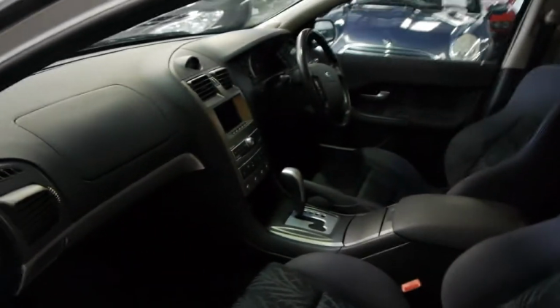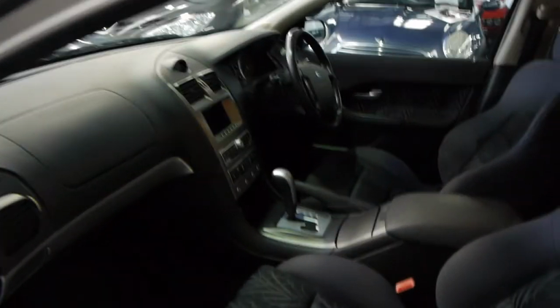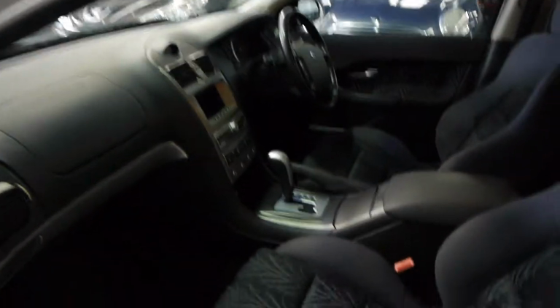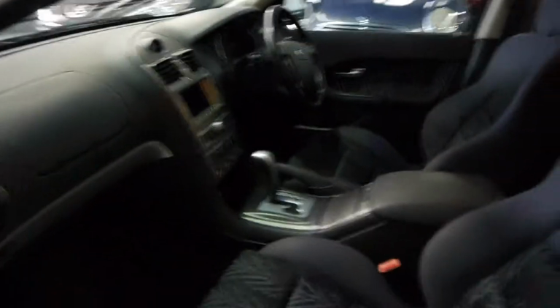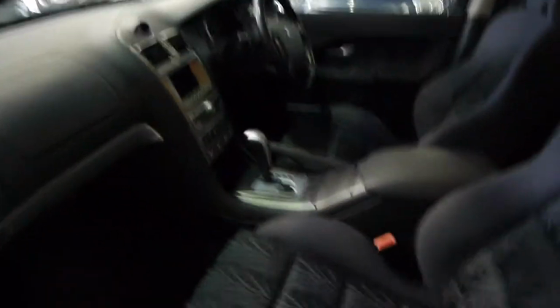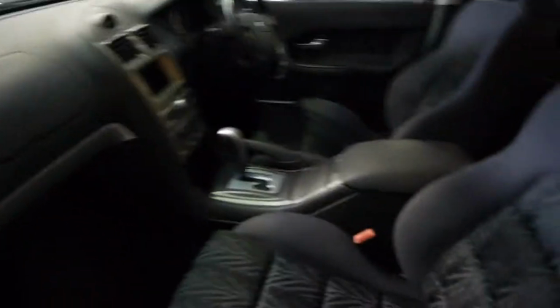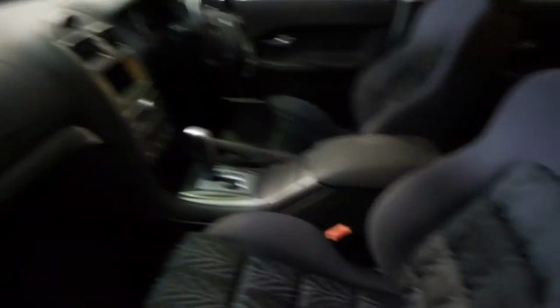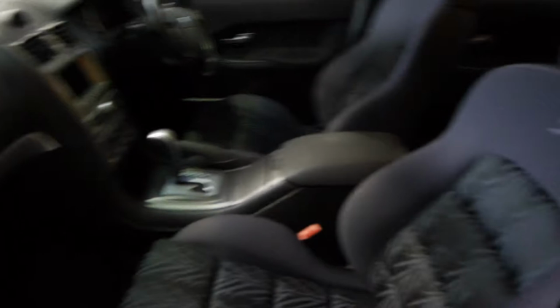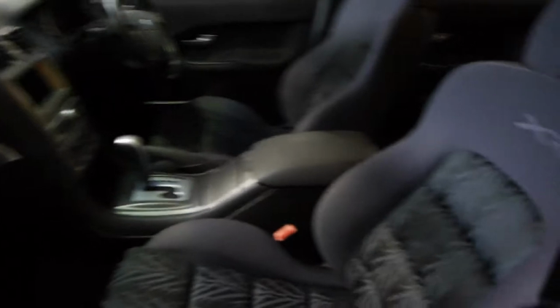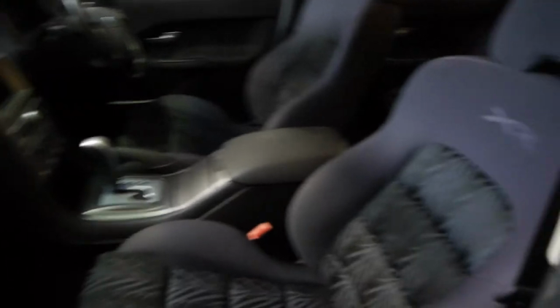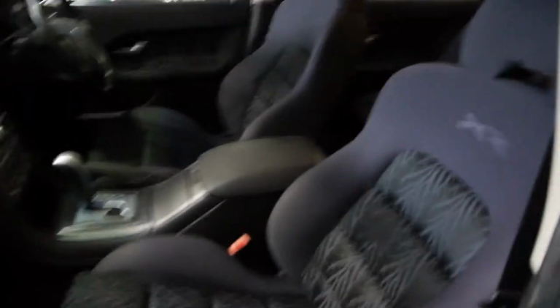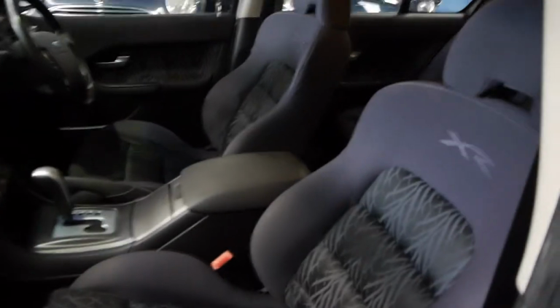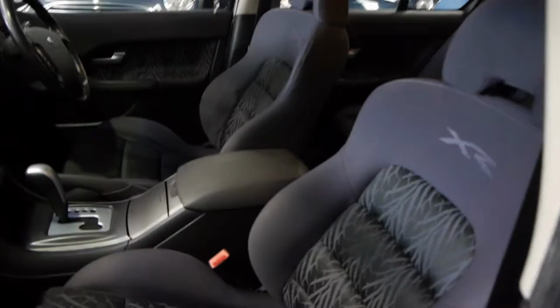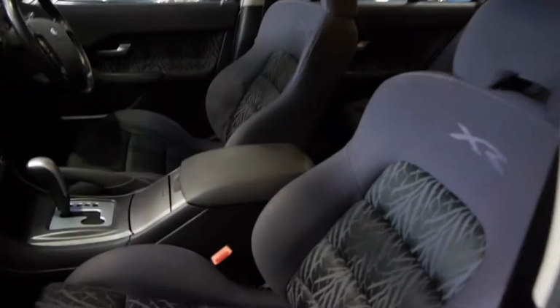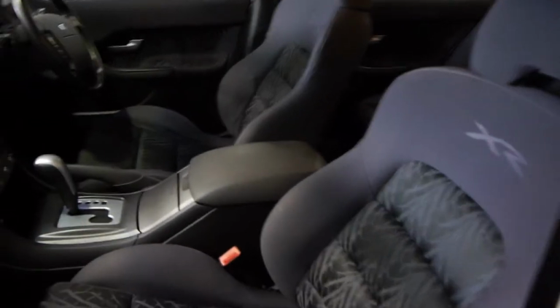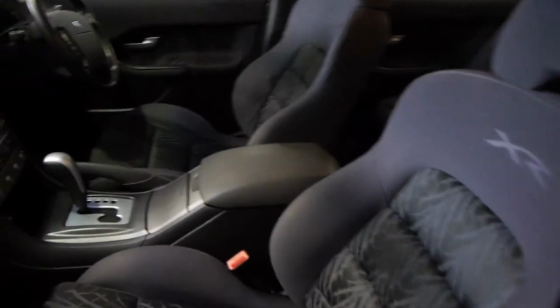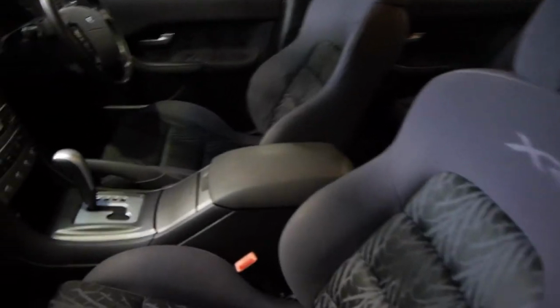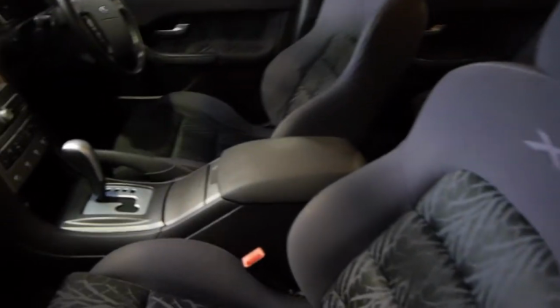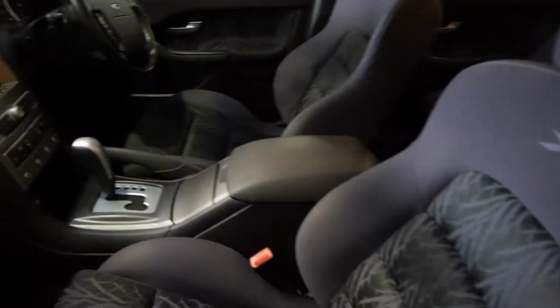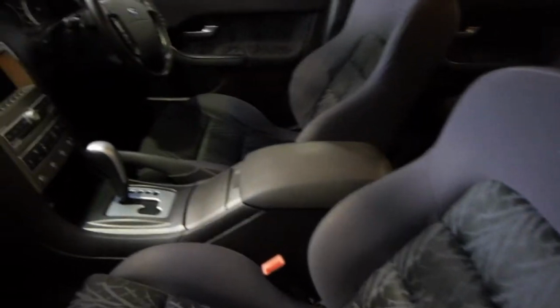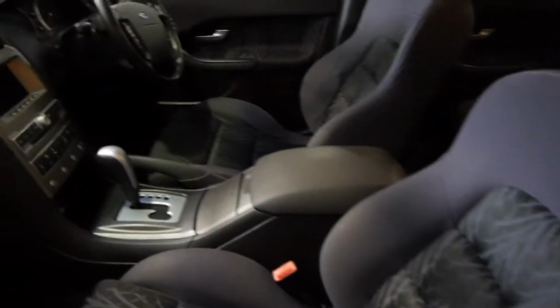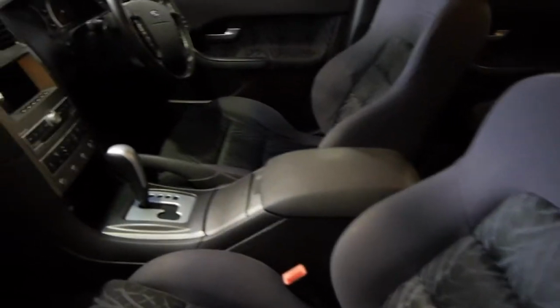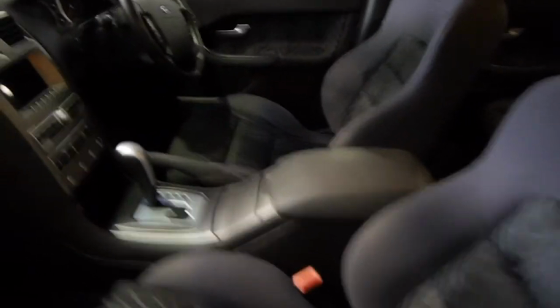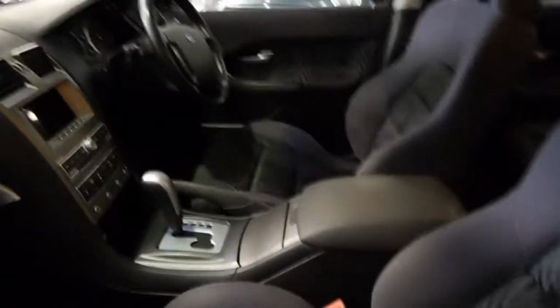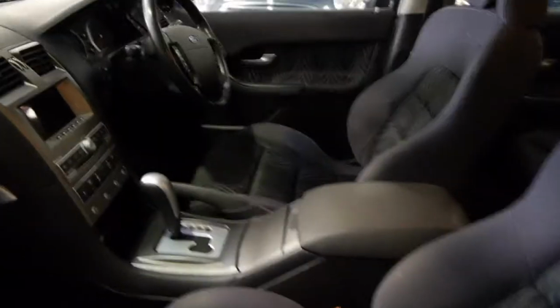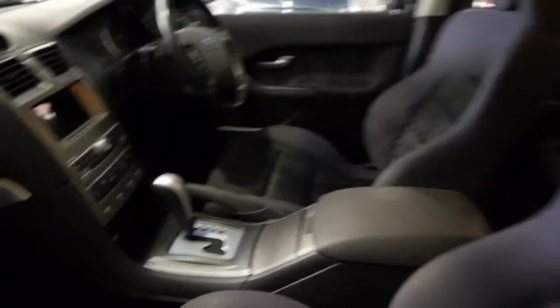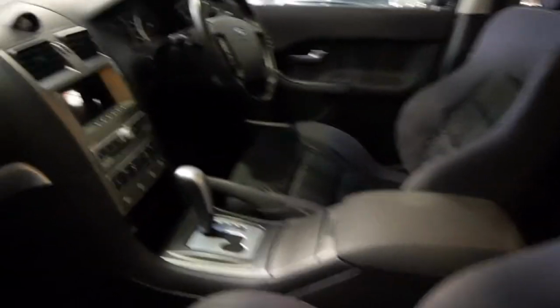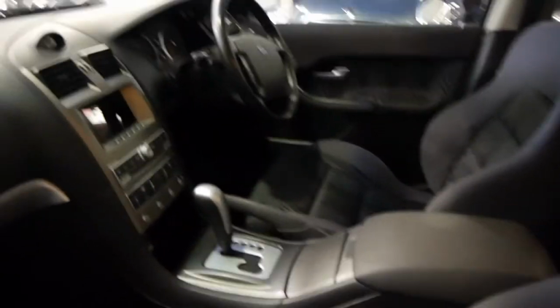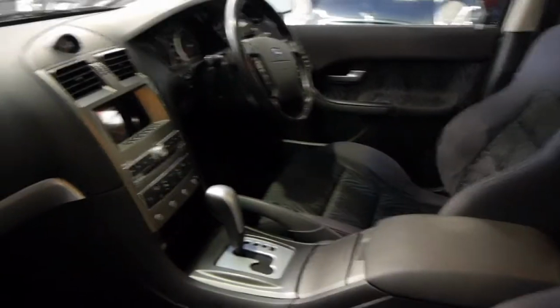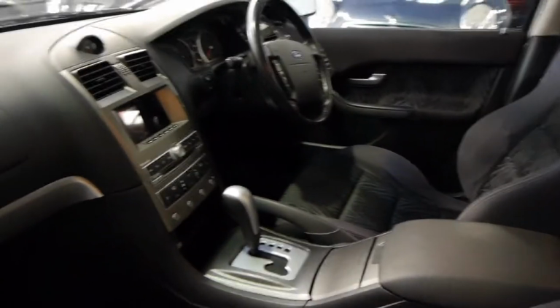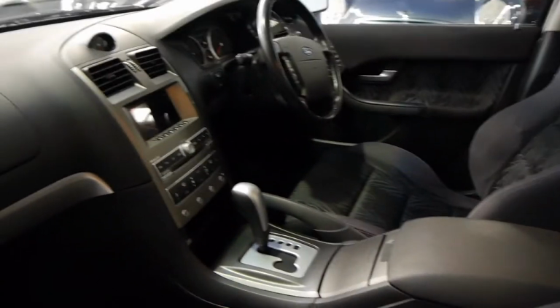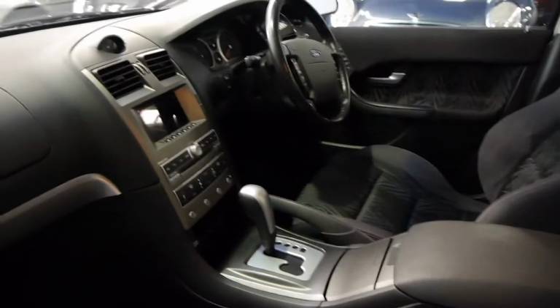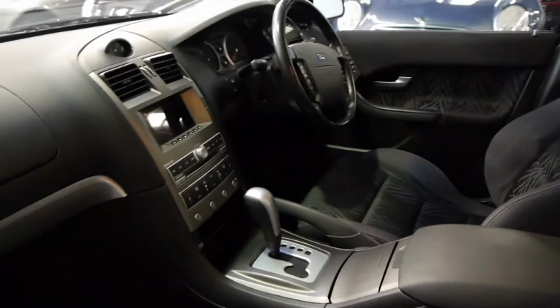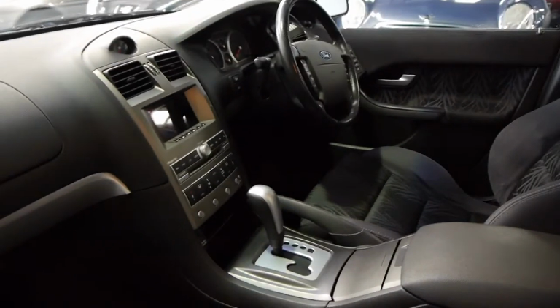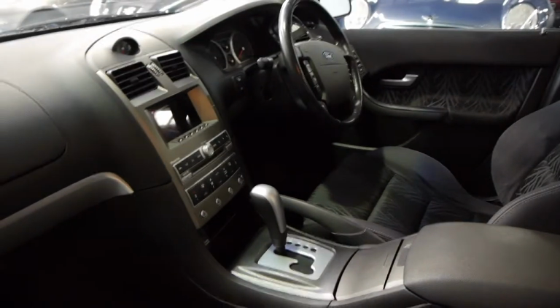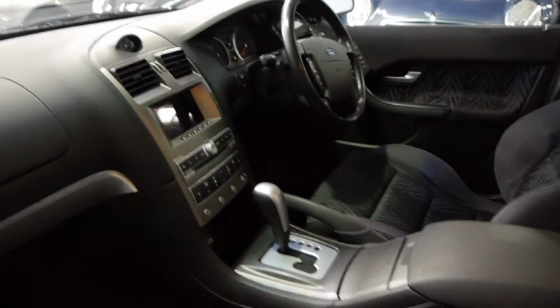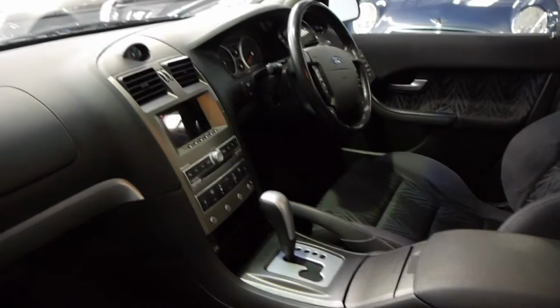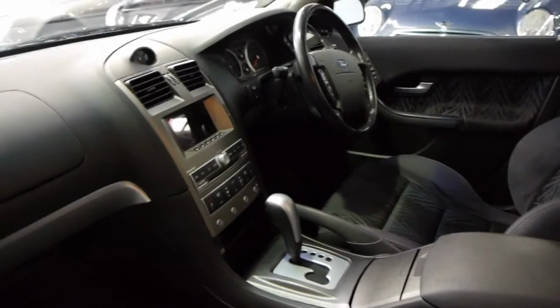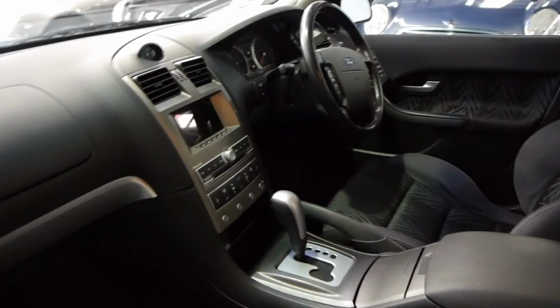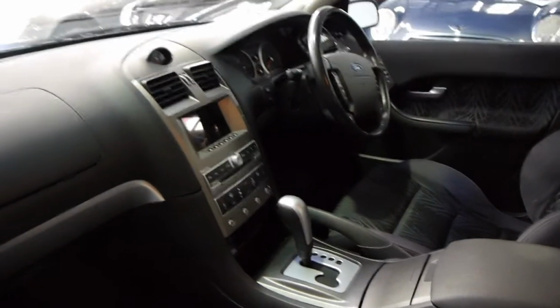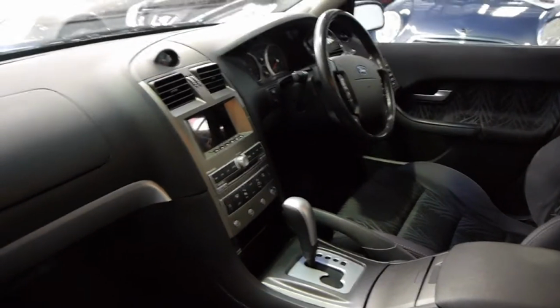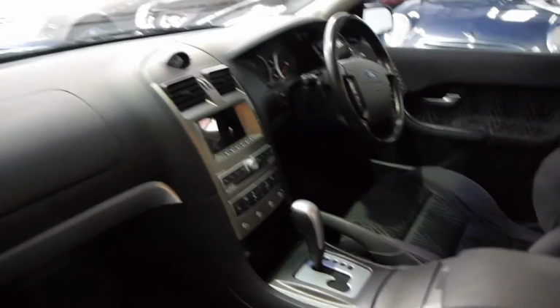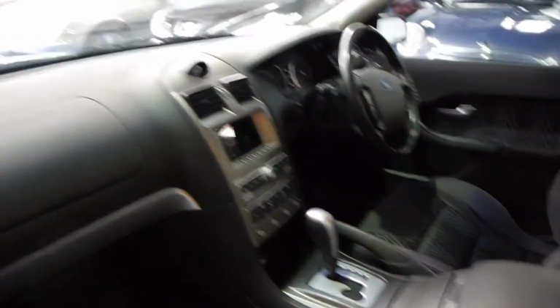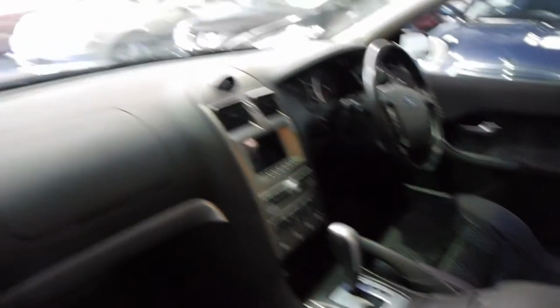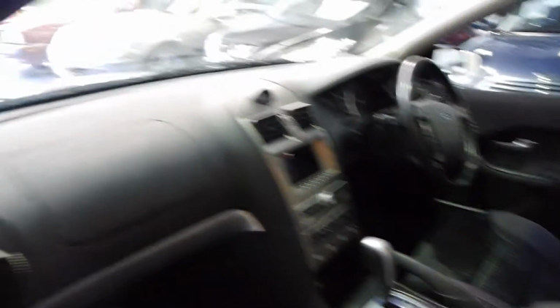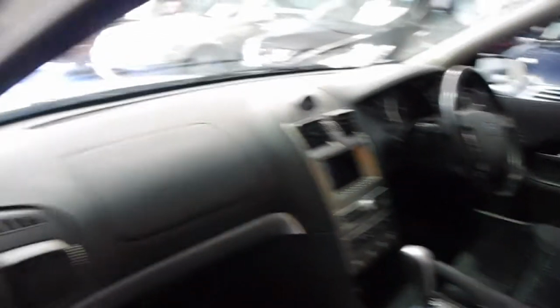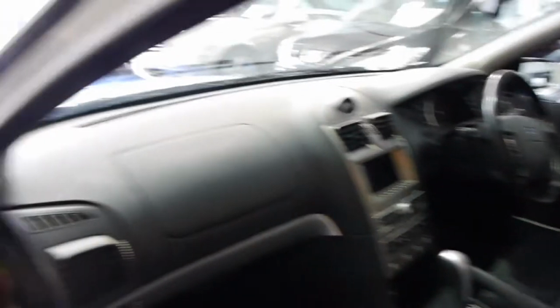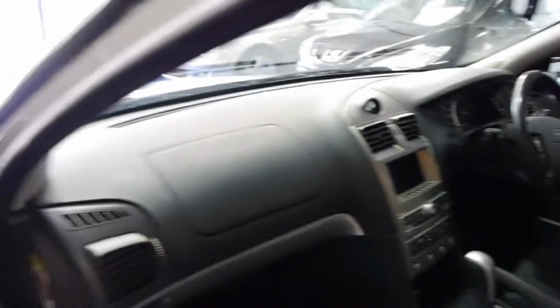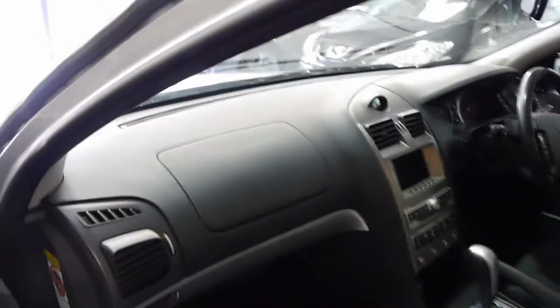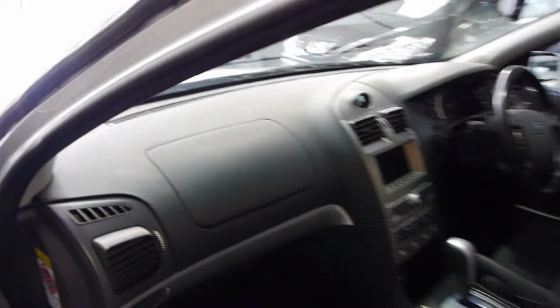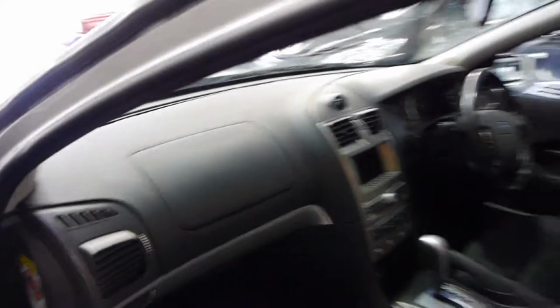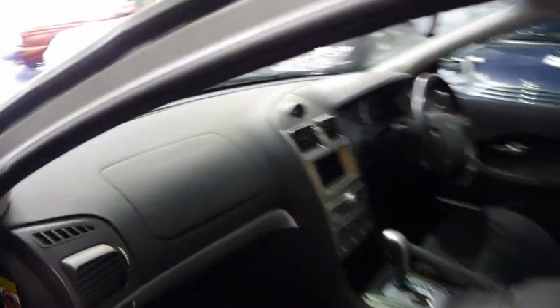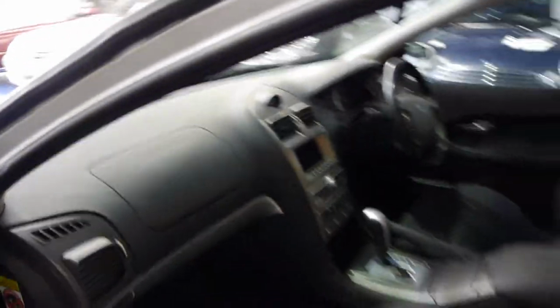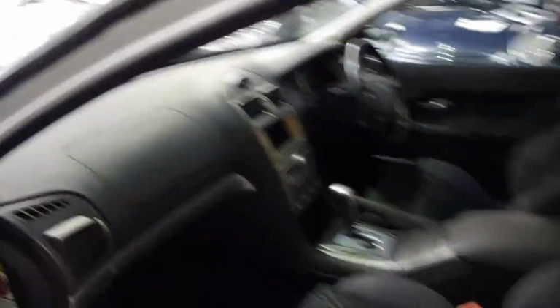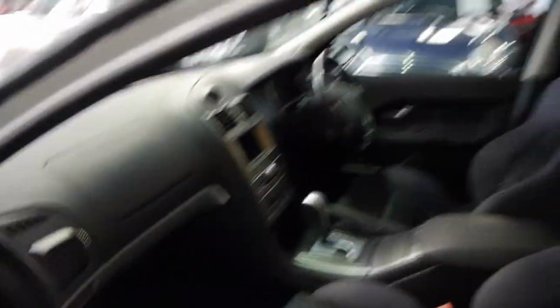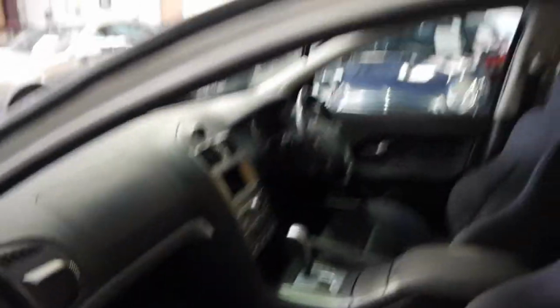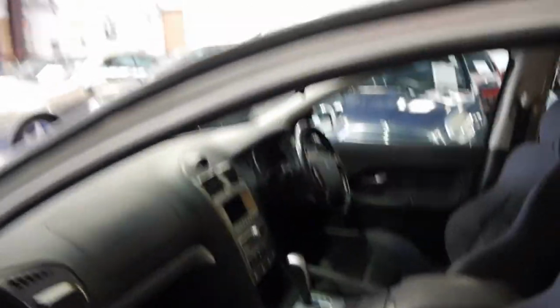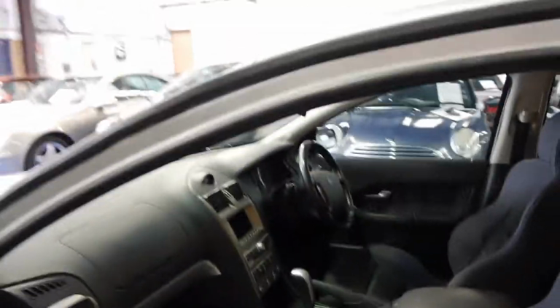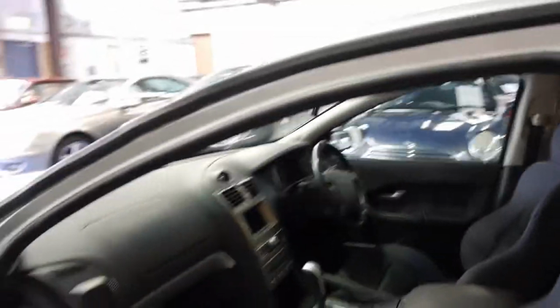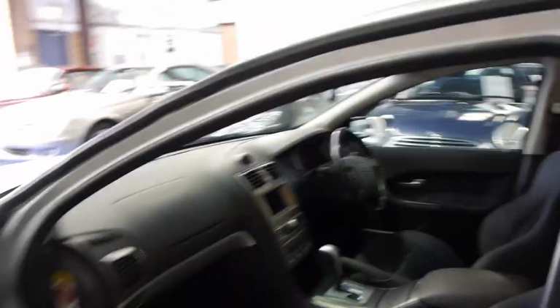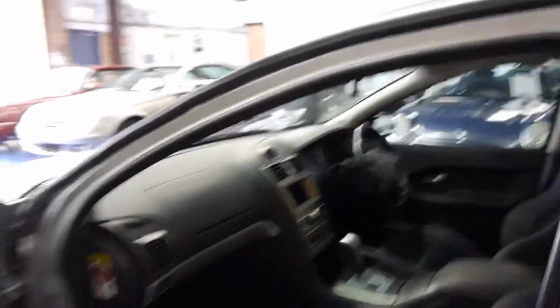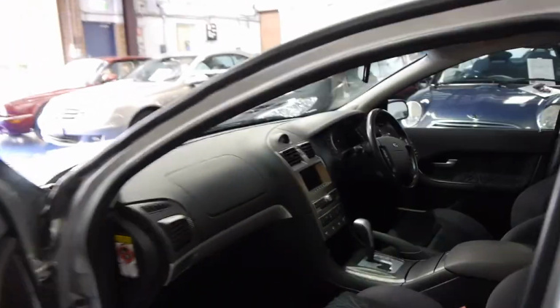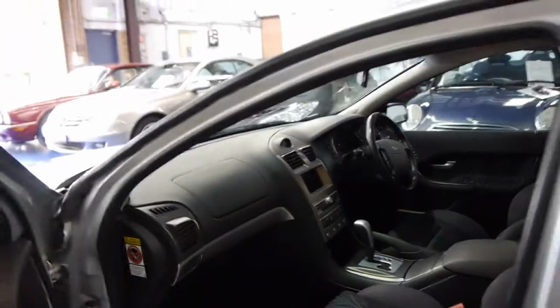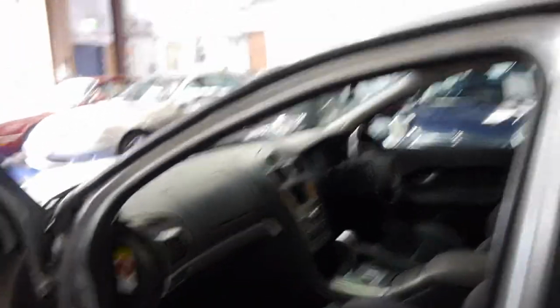It's got XR floor mats, it is fully automatic, log books, spare keys, remote controls — a lovely car.